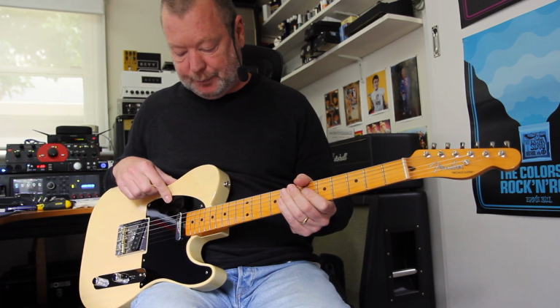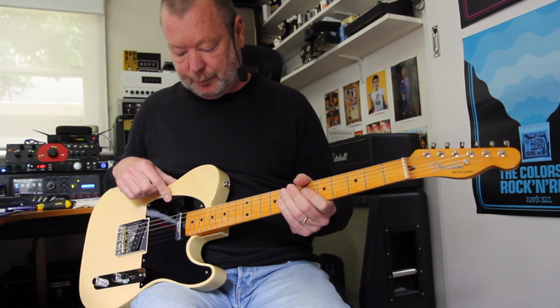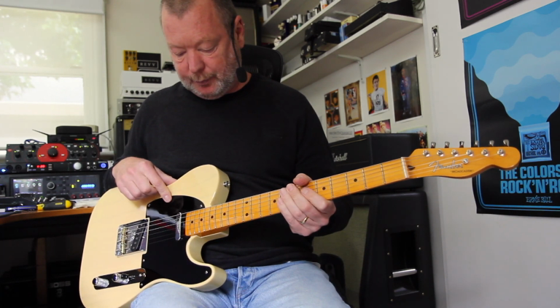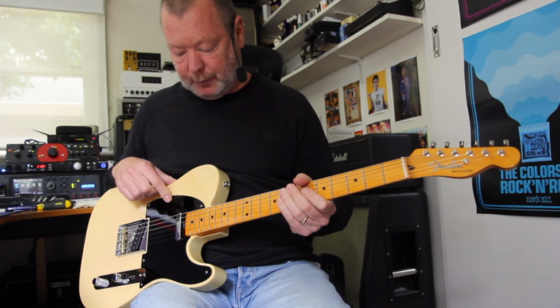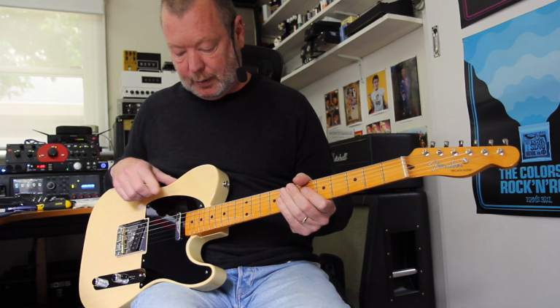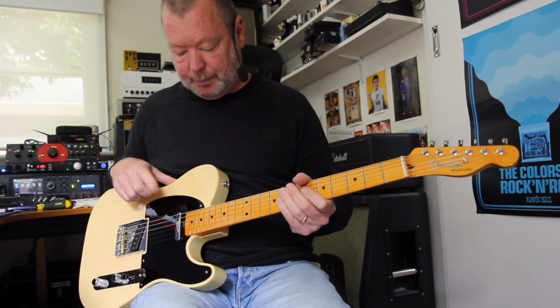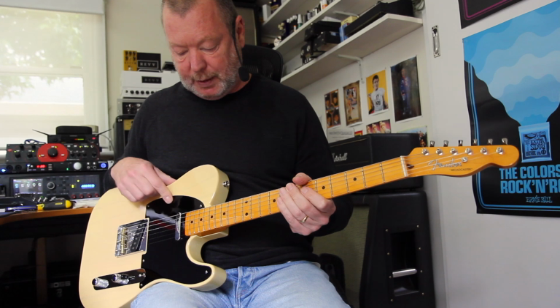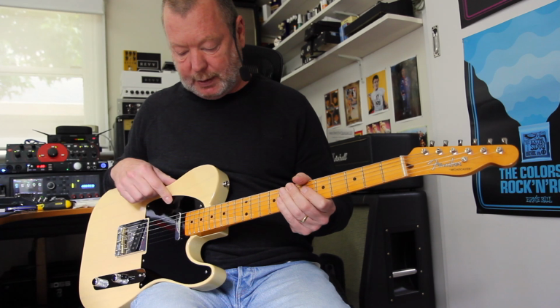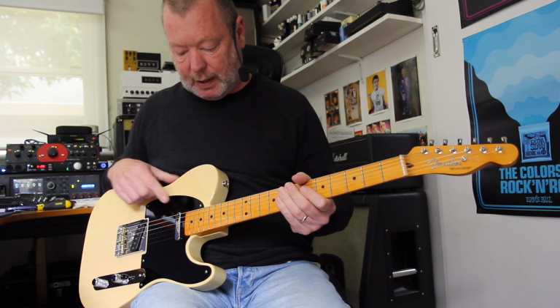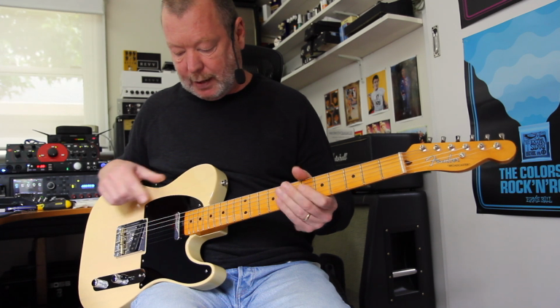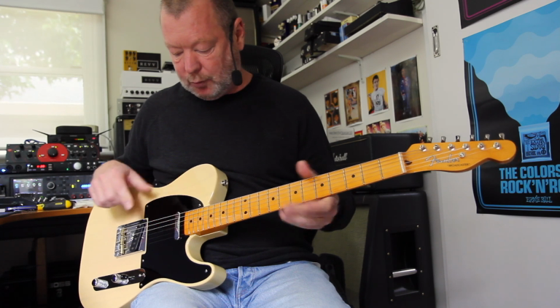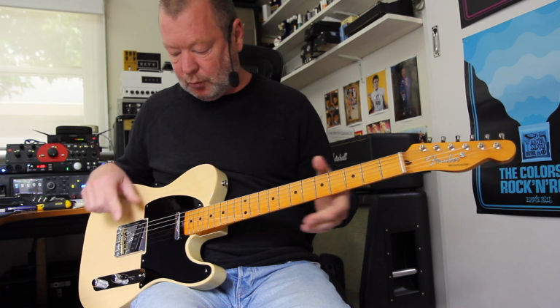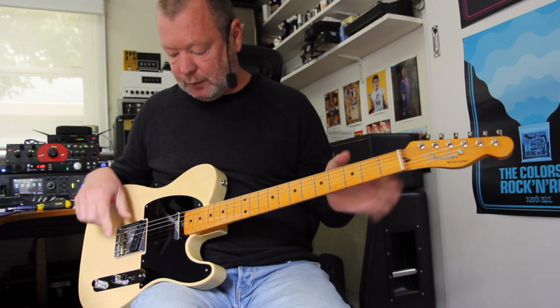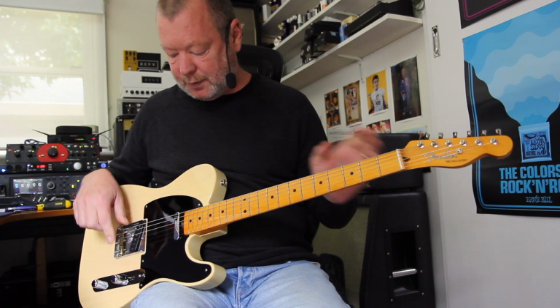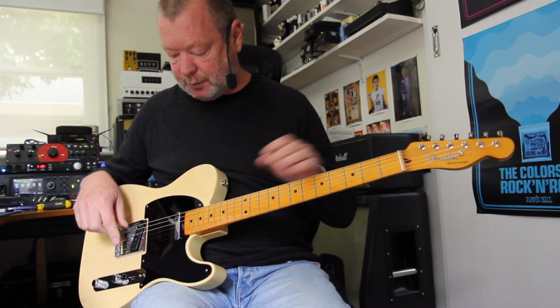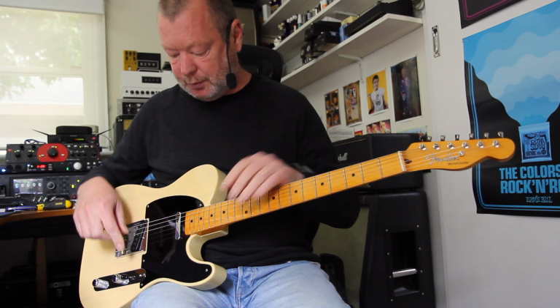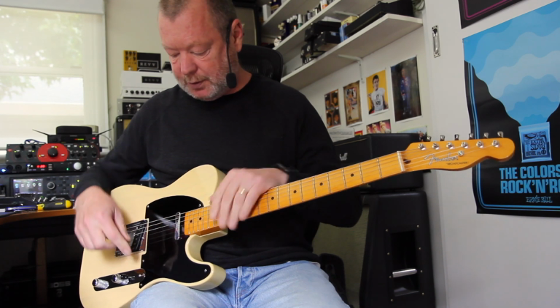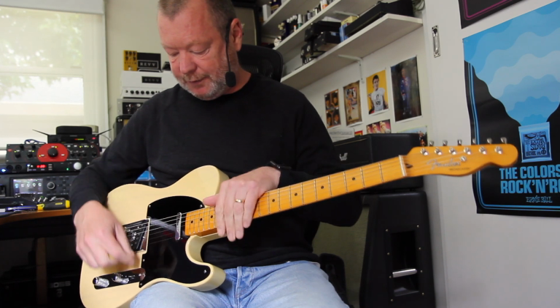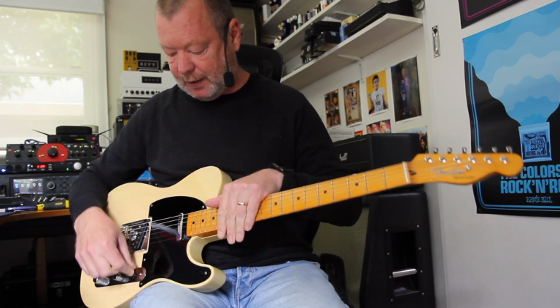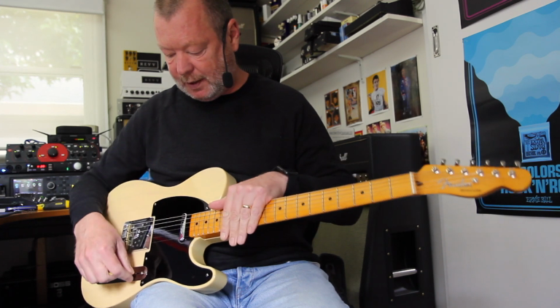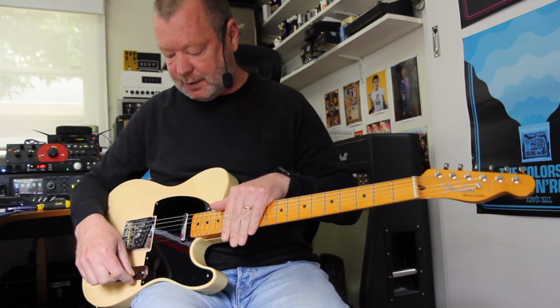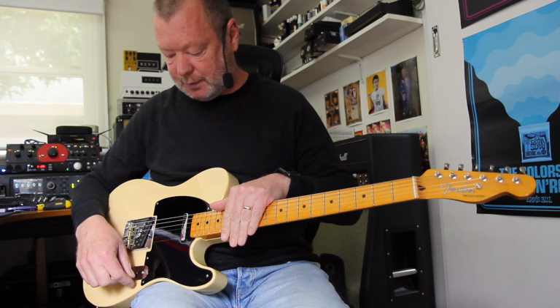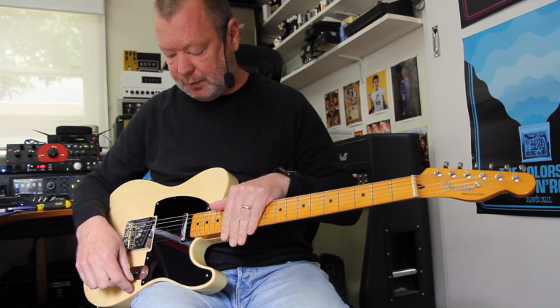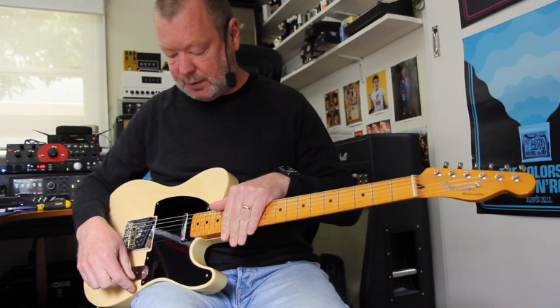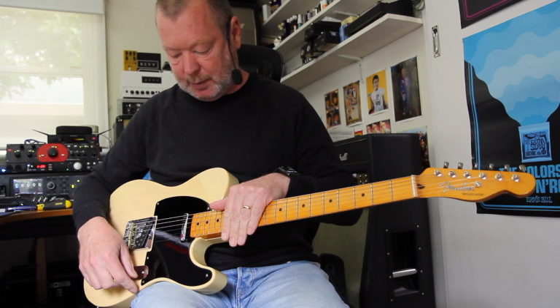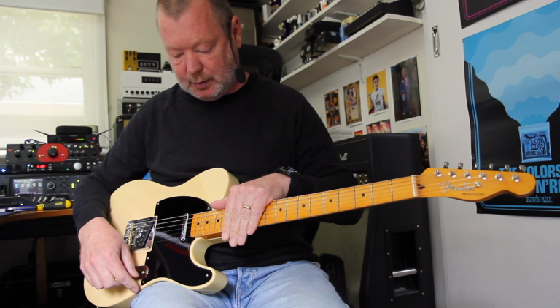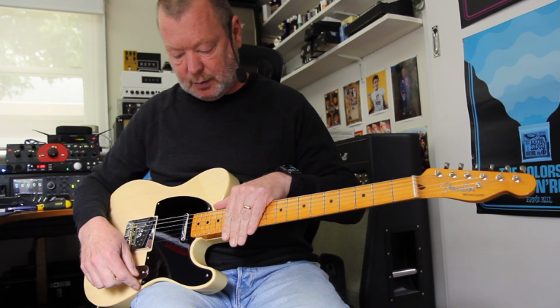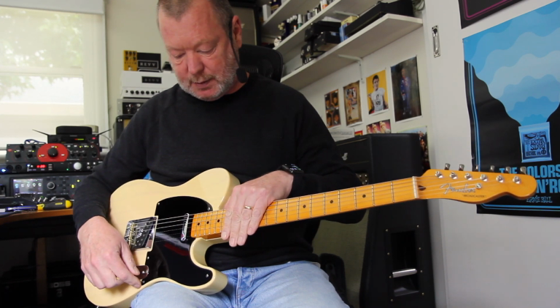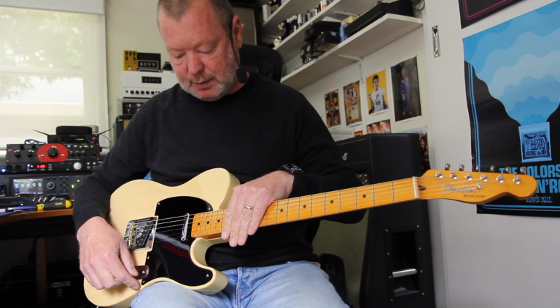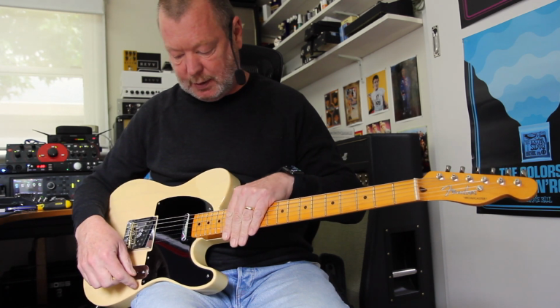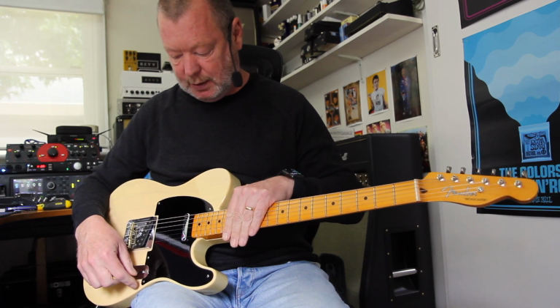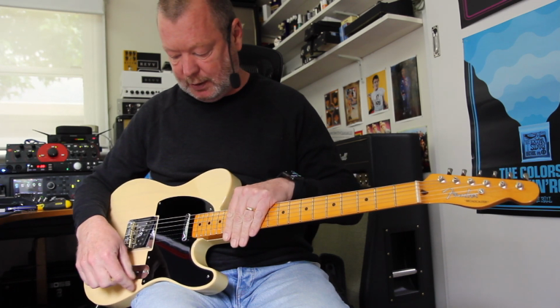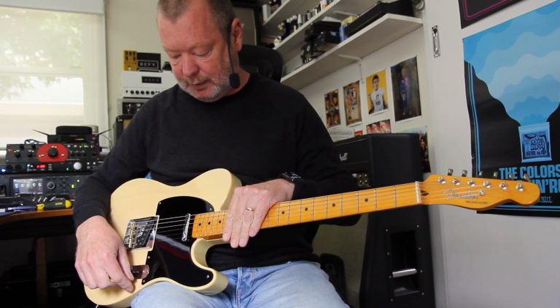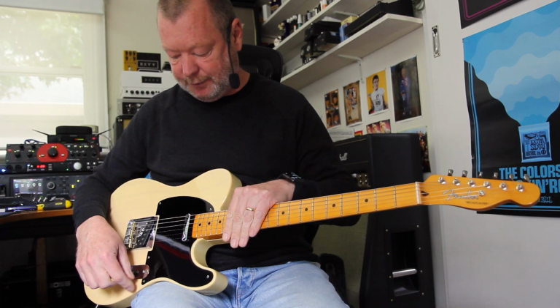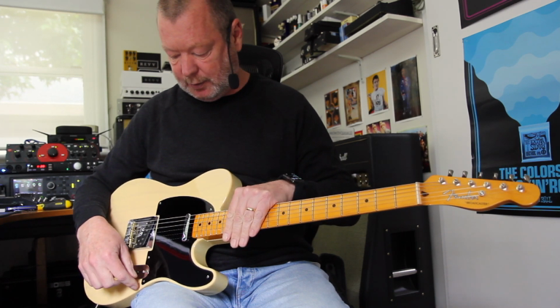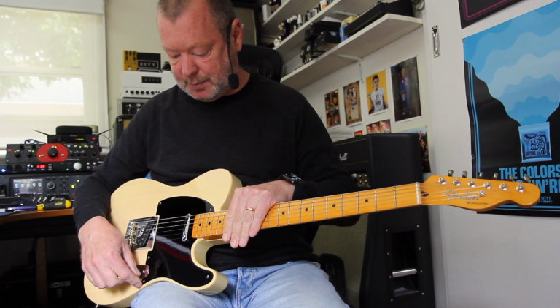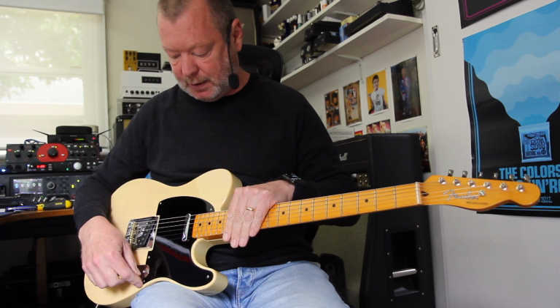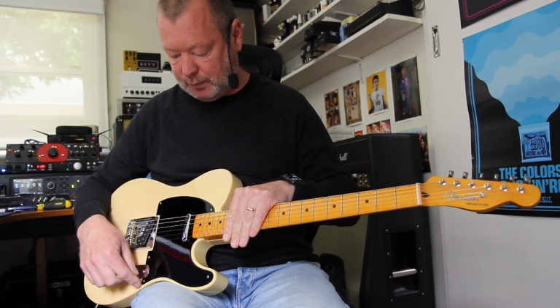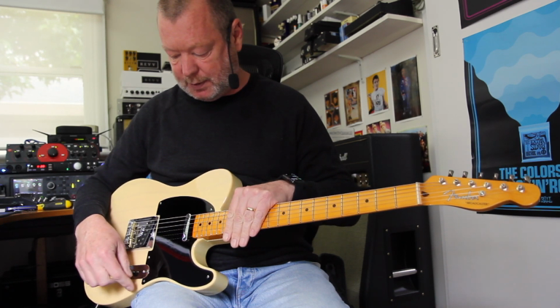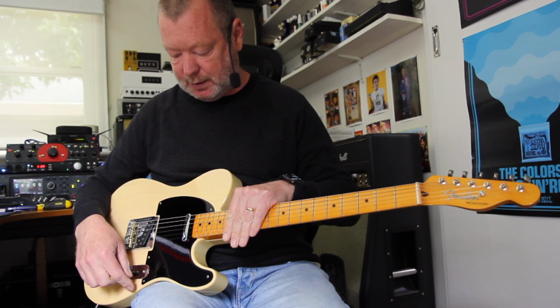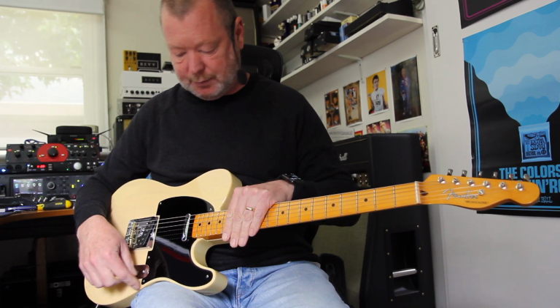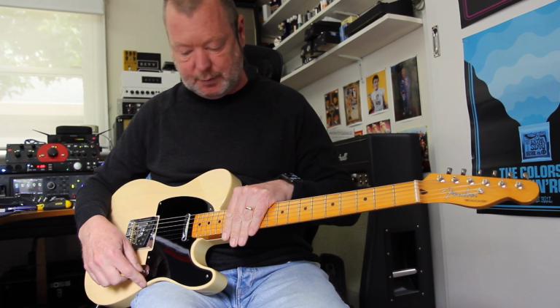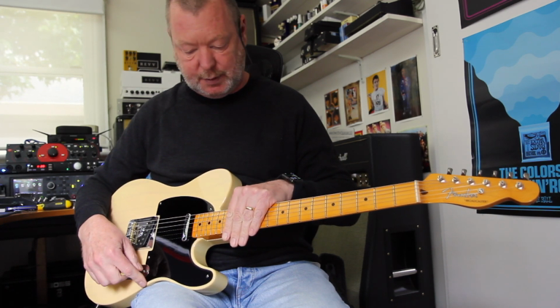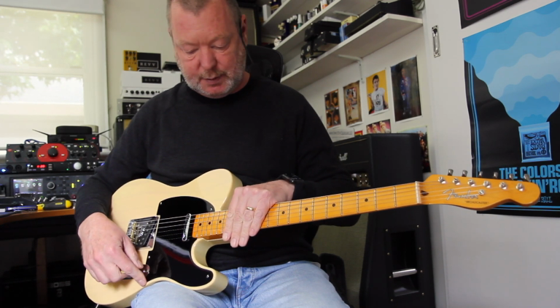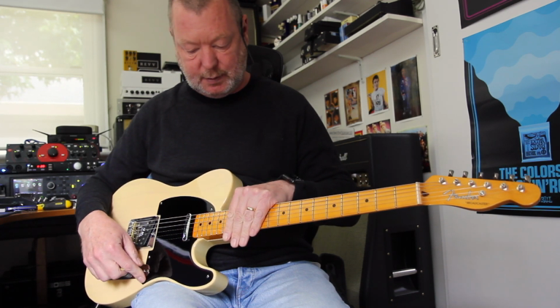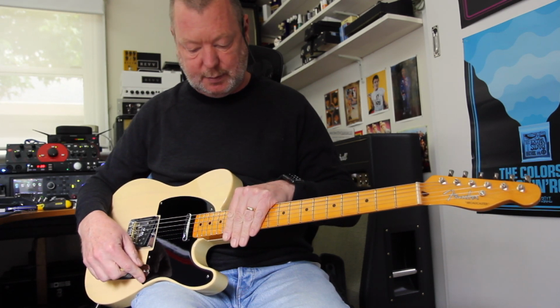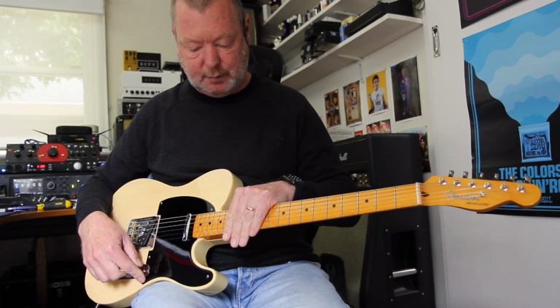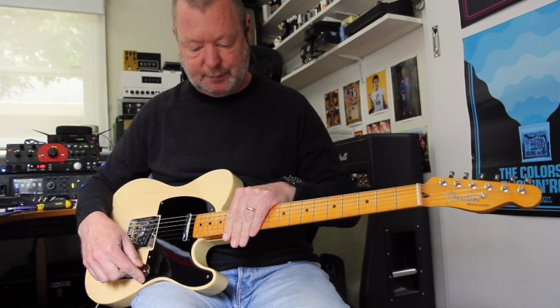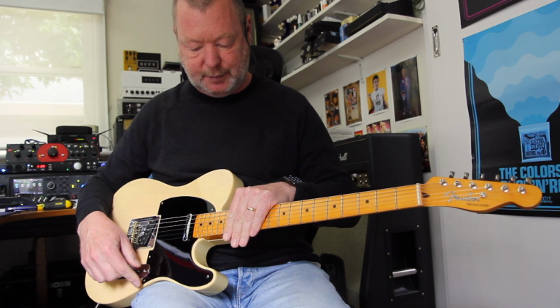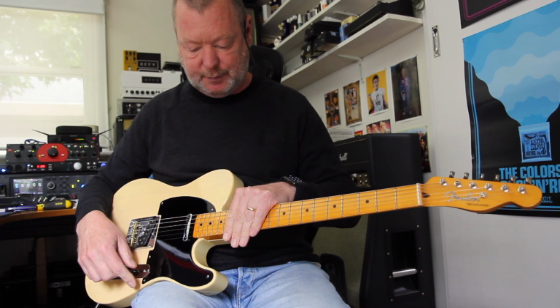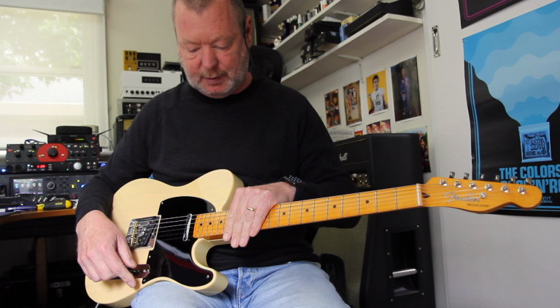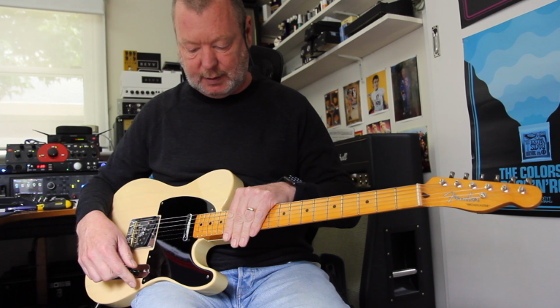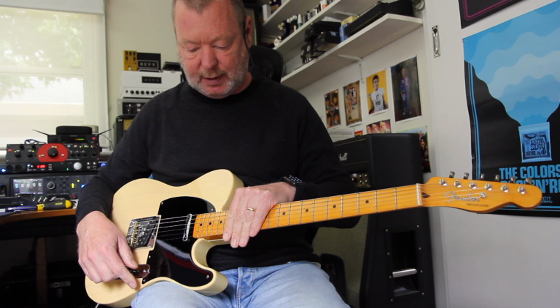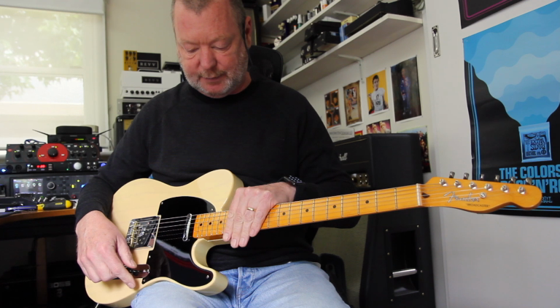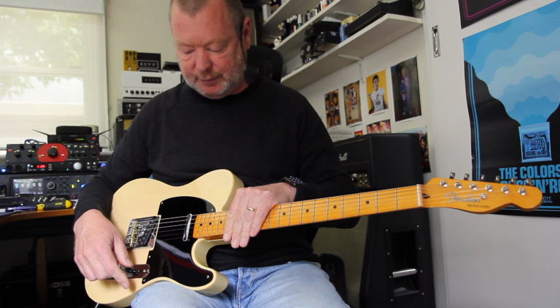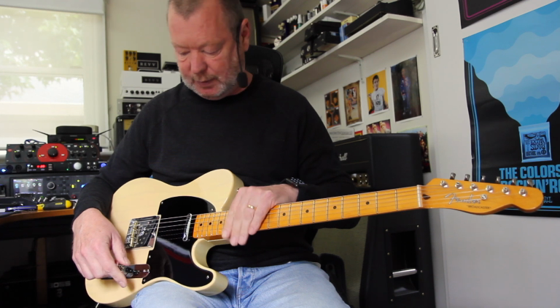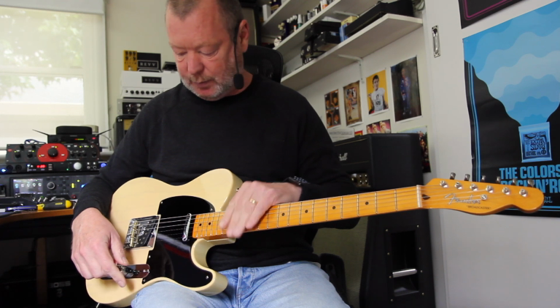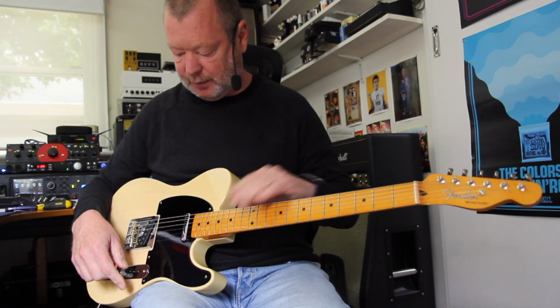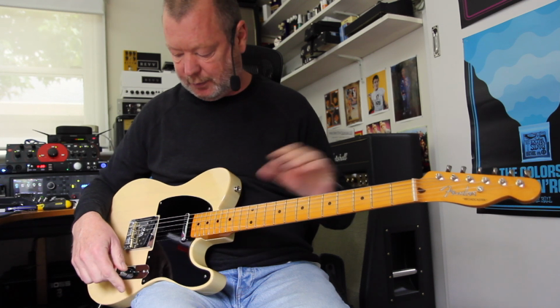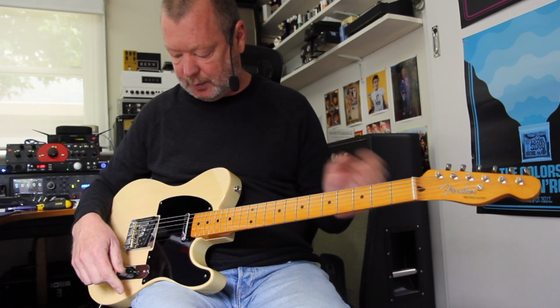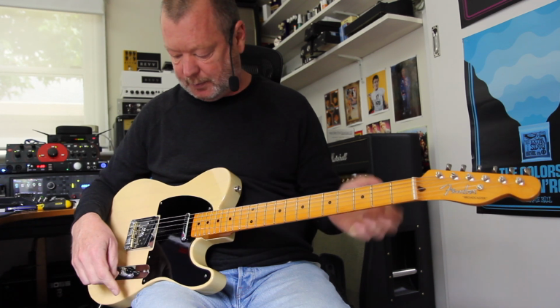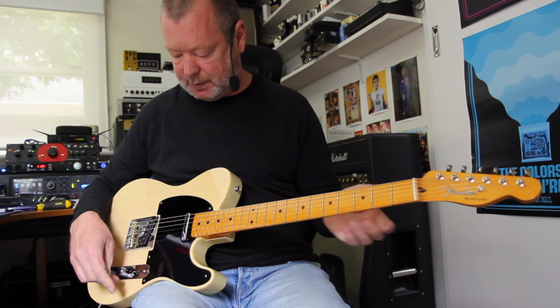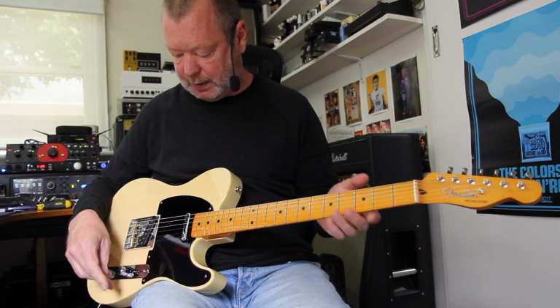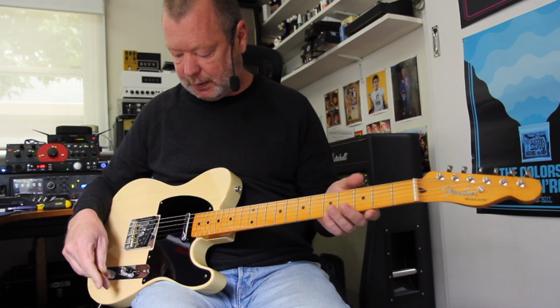Phenolic pickguard. All of the screws are flathead screws because the Phillips head wasn't introduced until late '51, if I'm not mistaken.